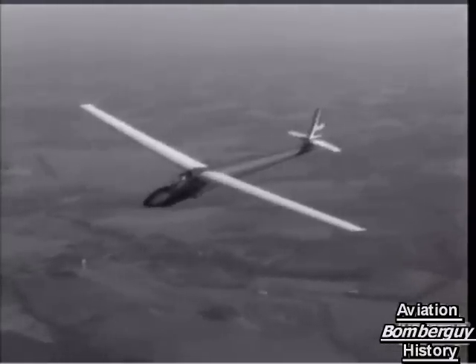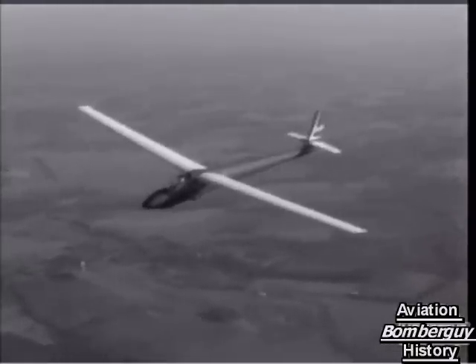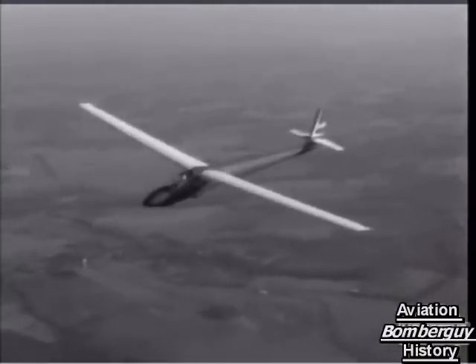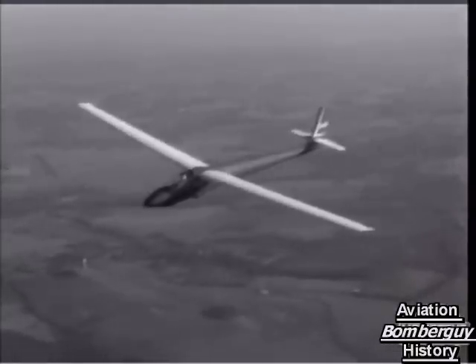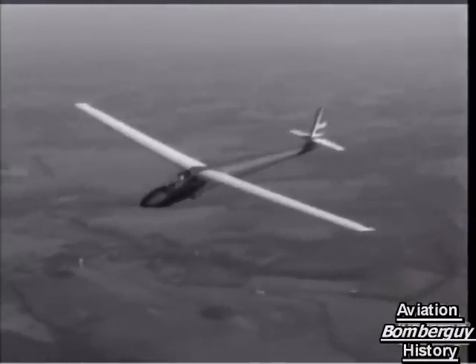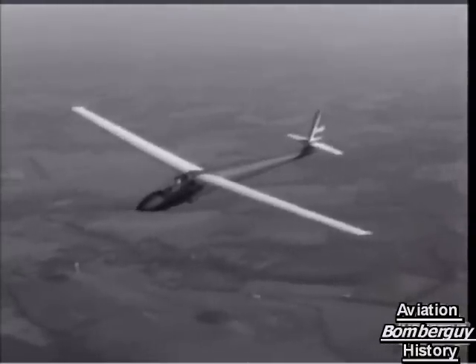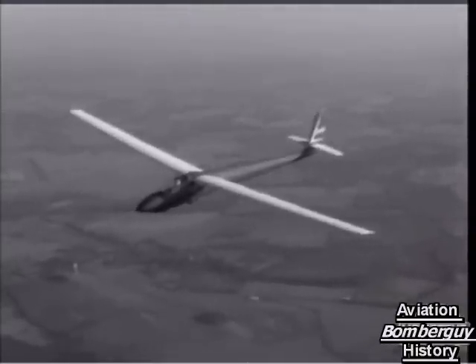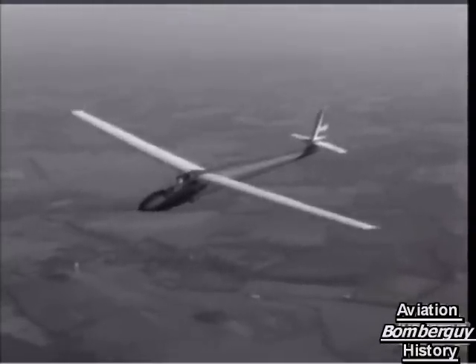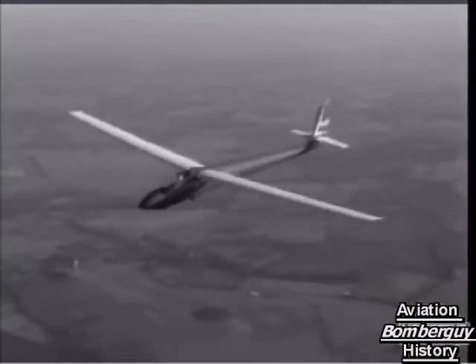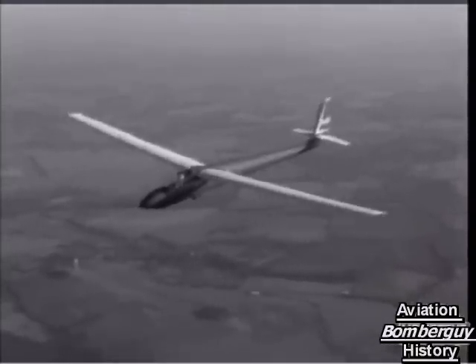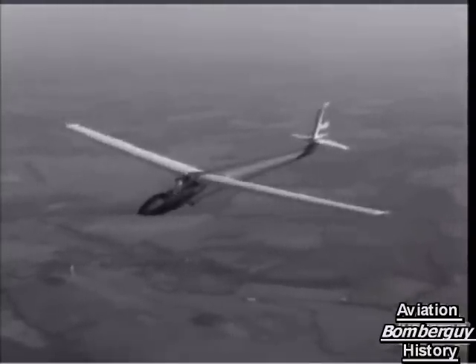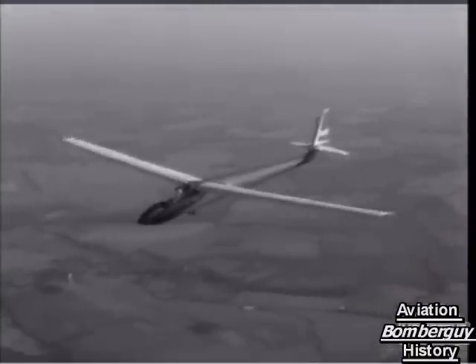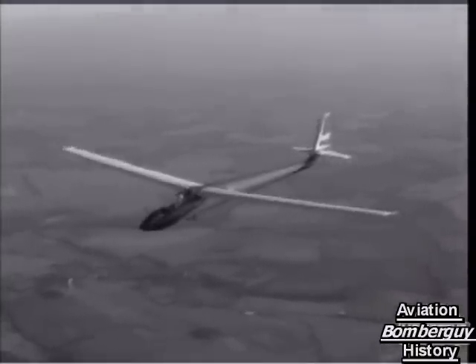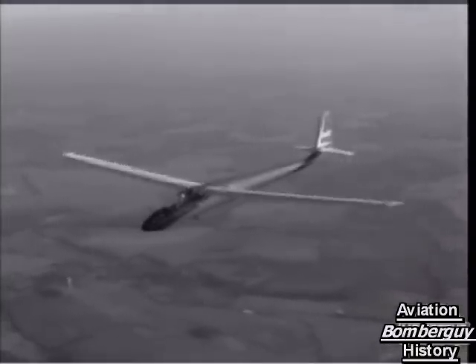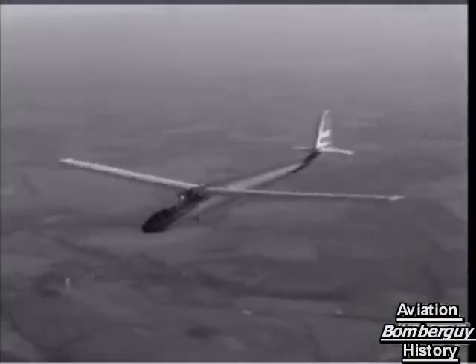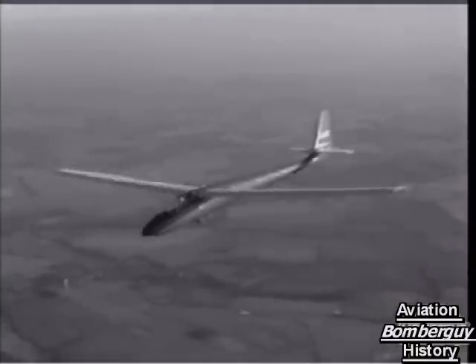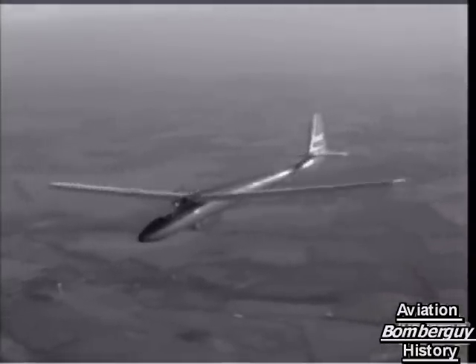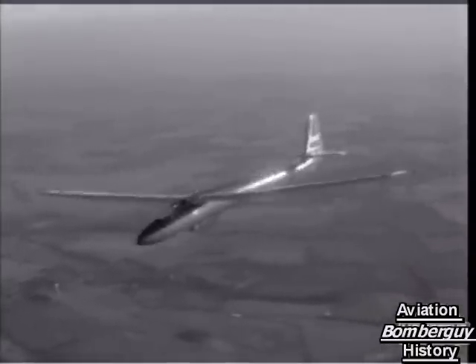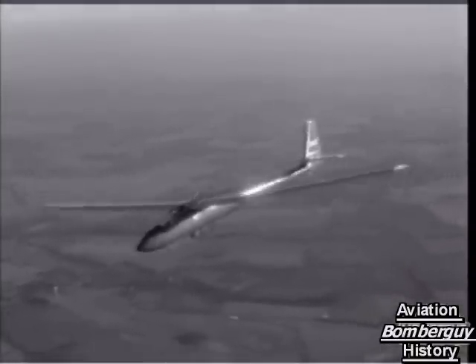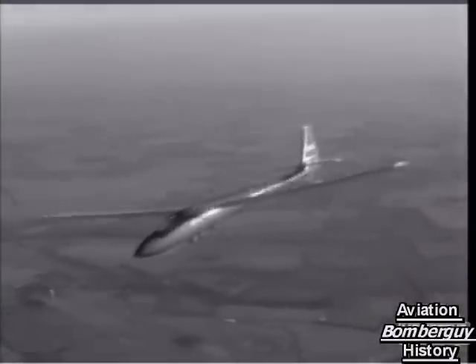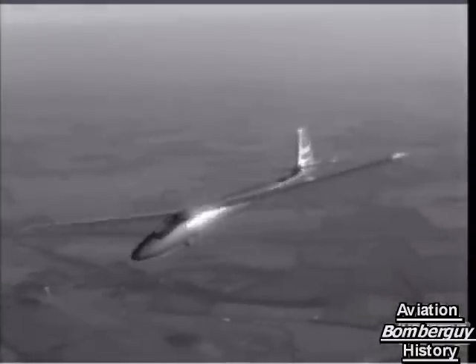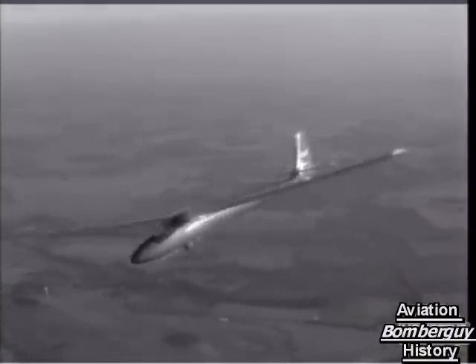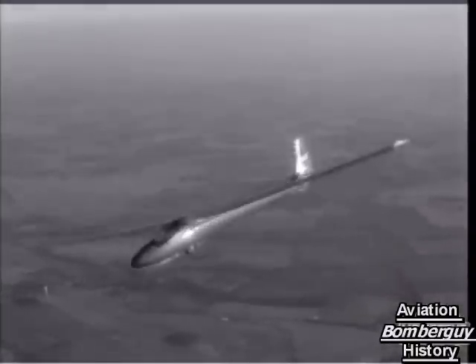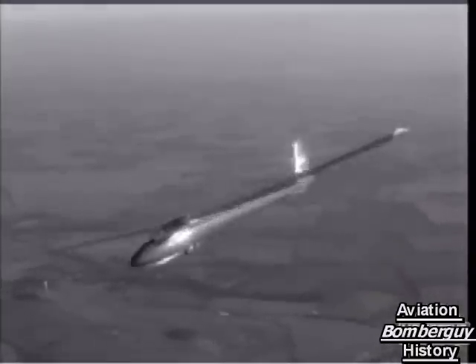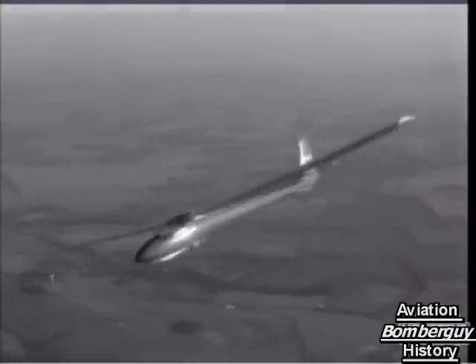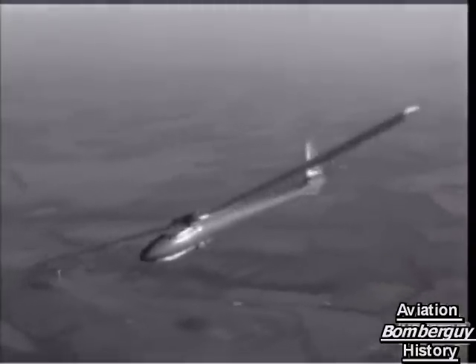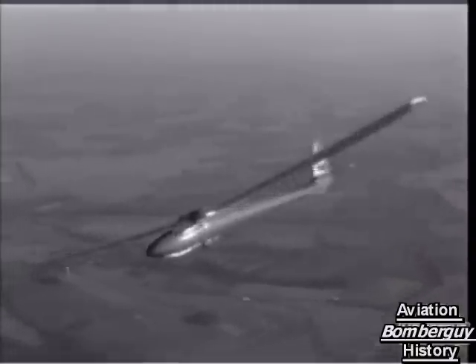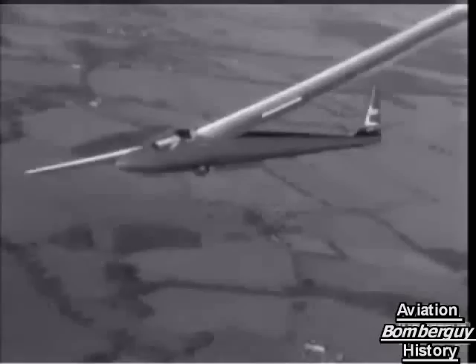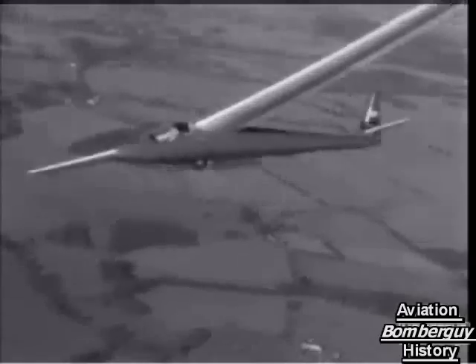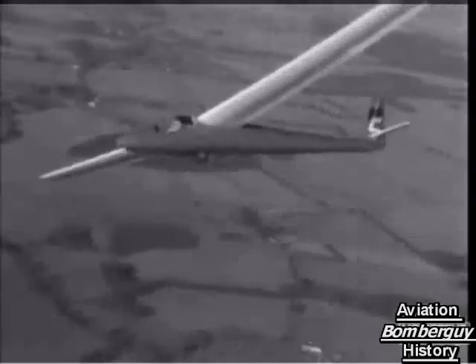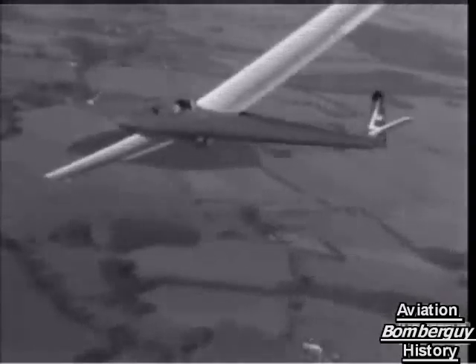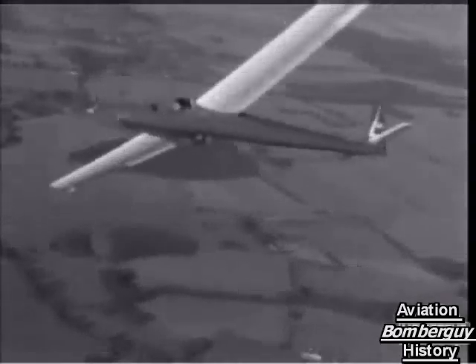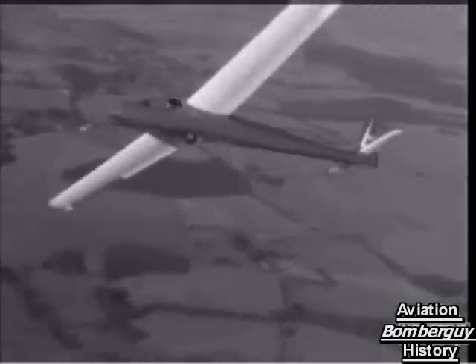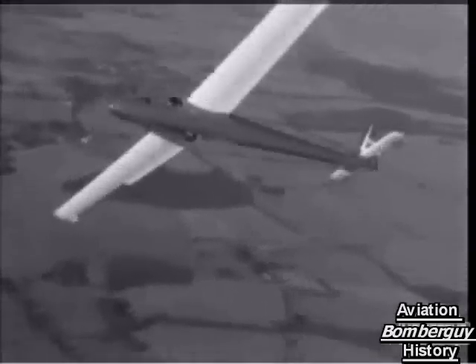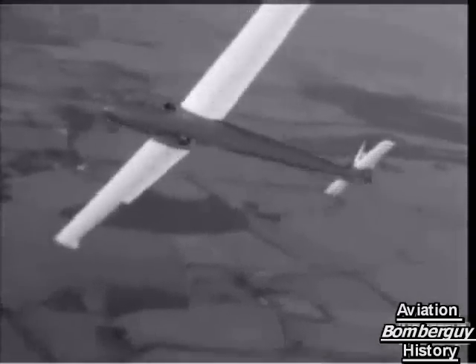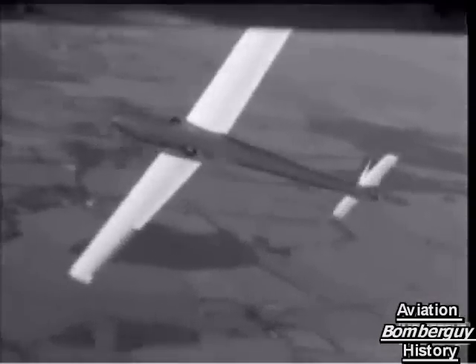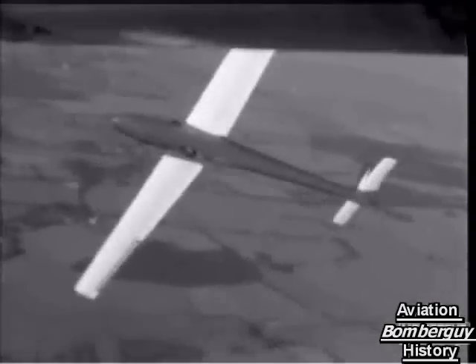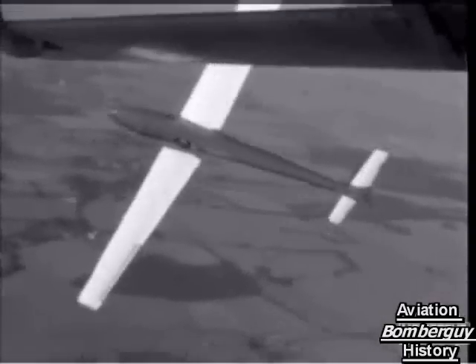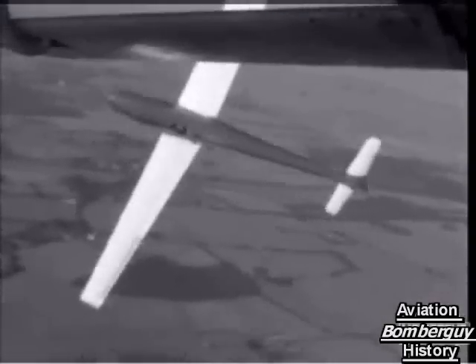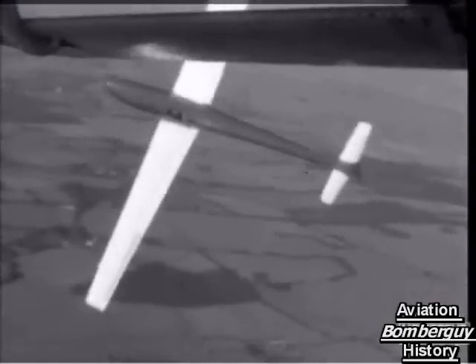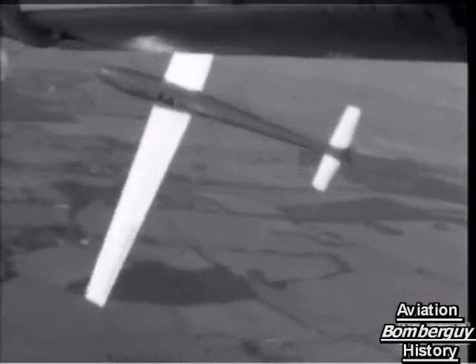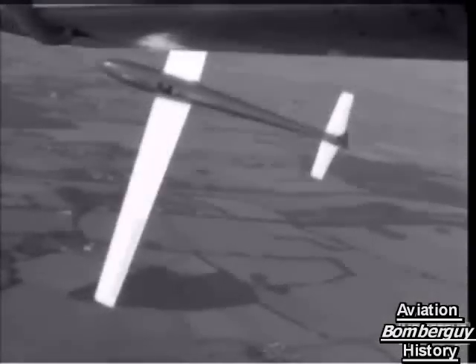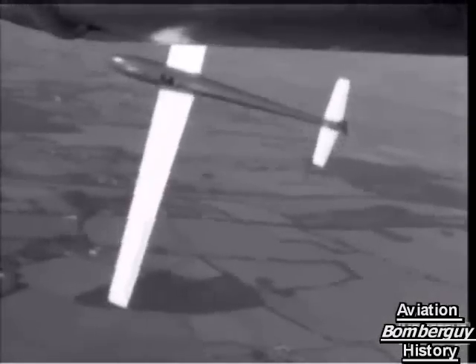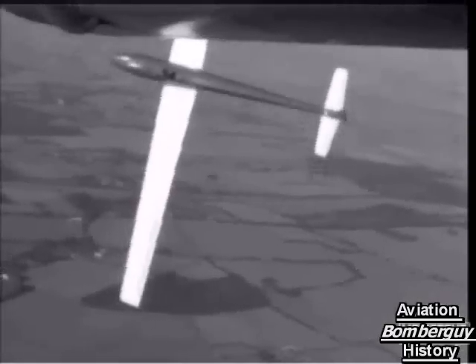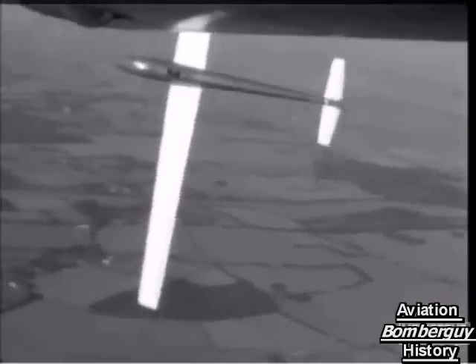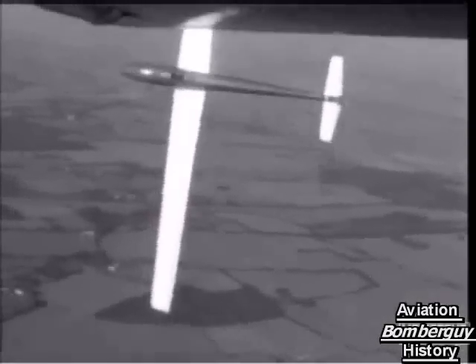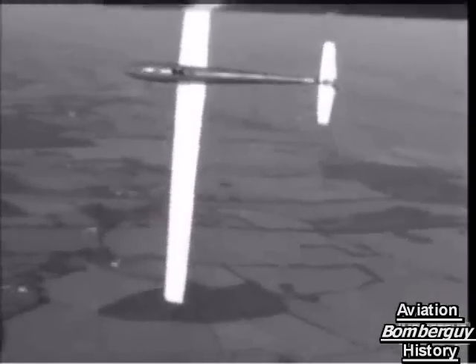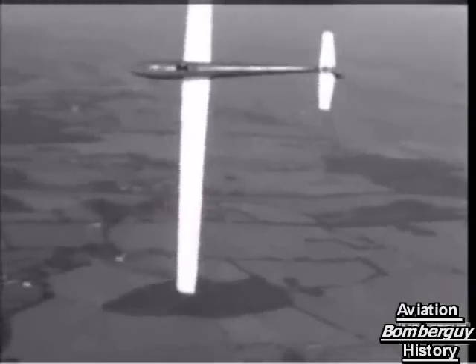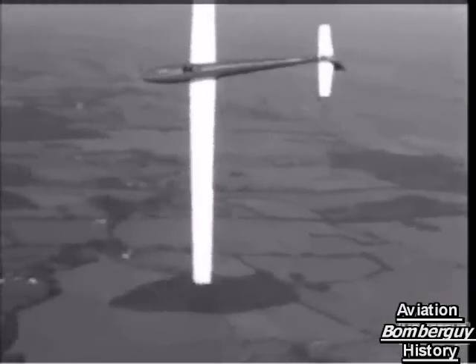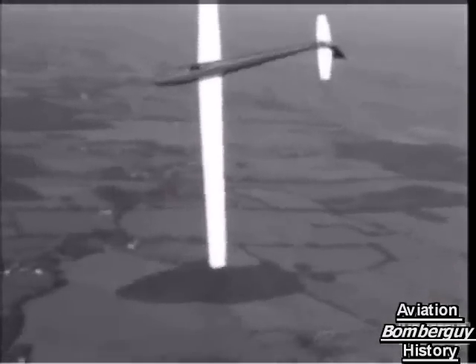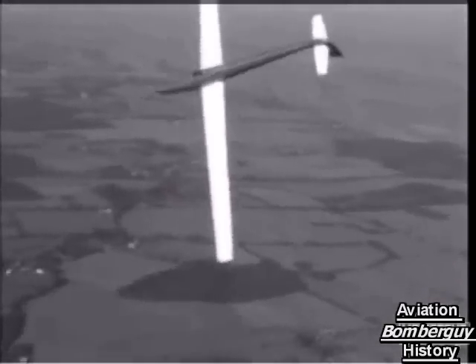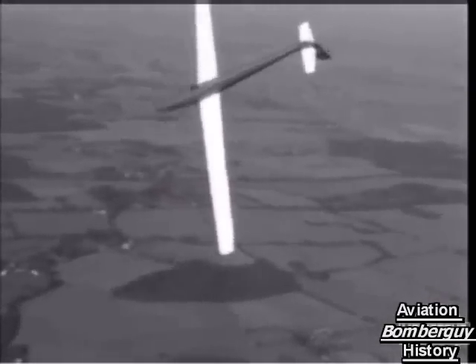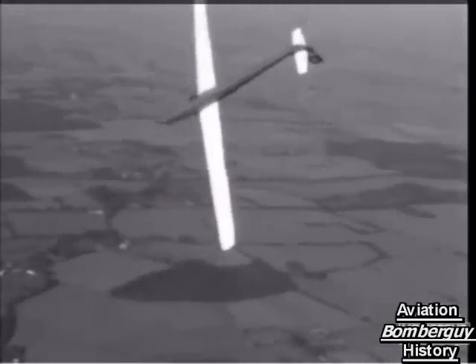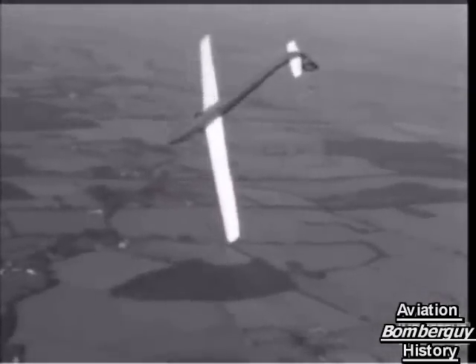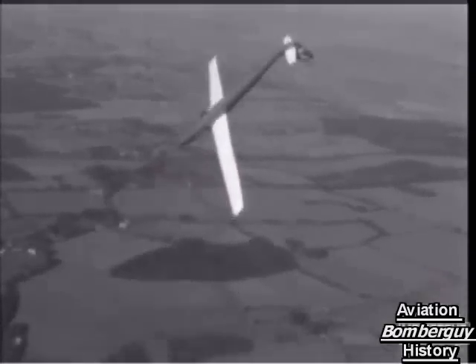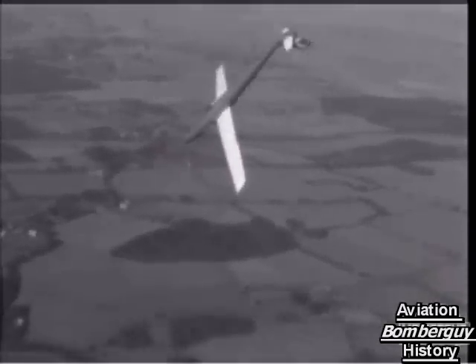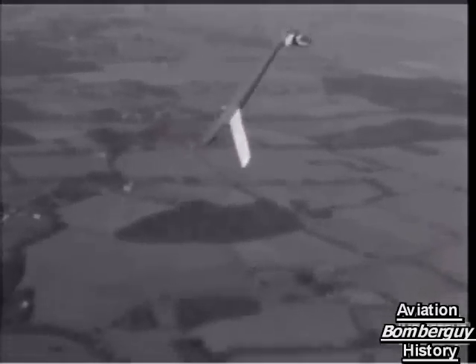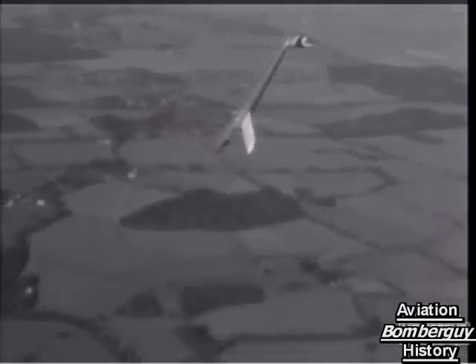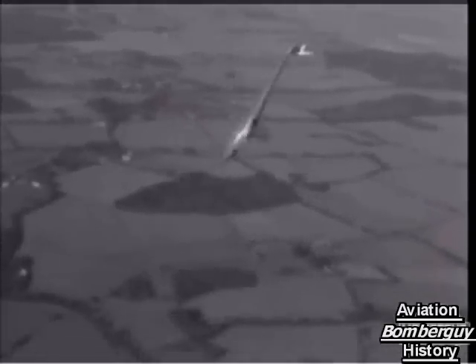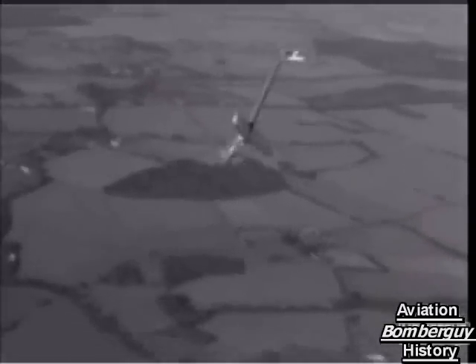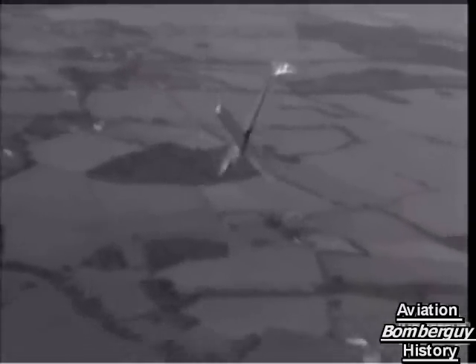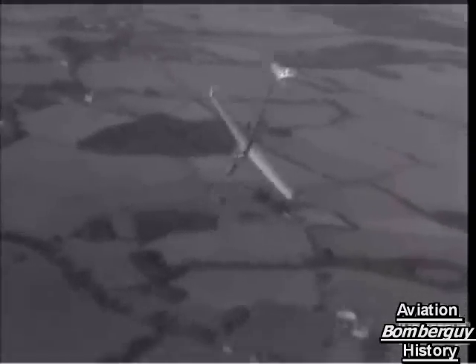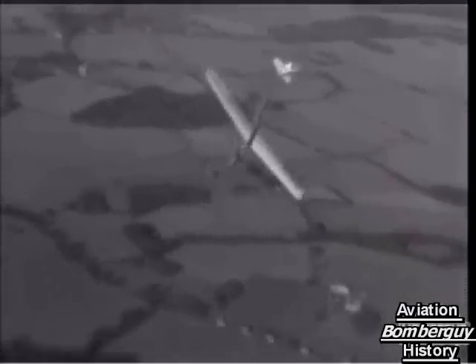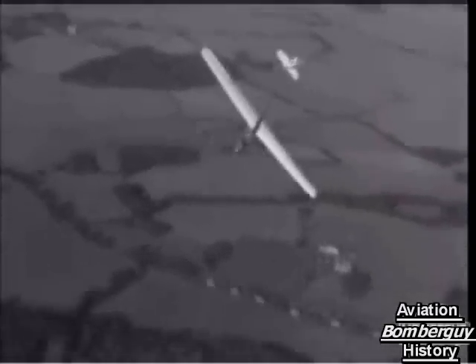Incidentally, the Slingsbury firm is run as a charitable trust. All profits are ploughed back for the benefit of British gliding.